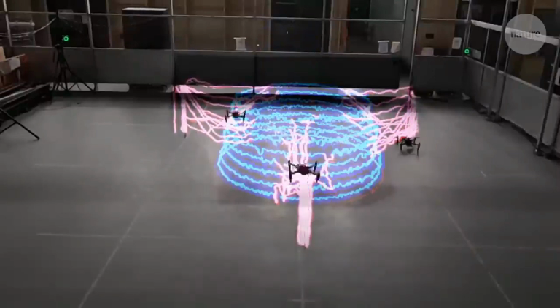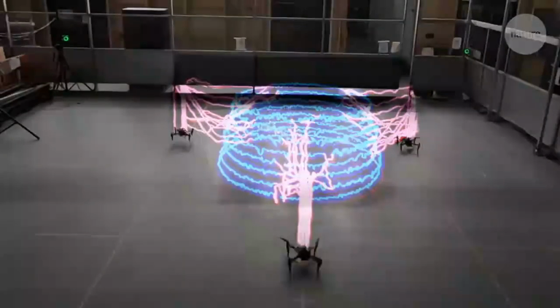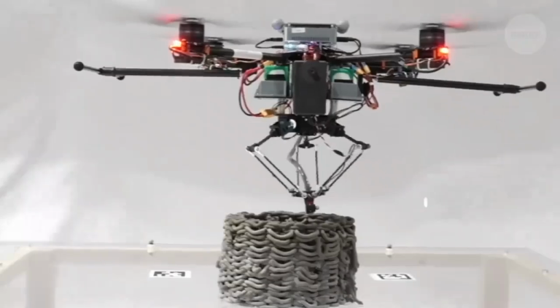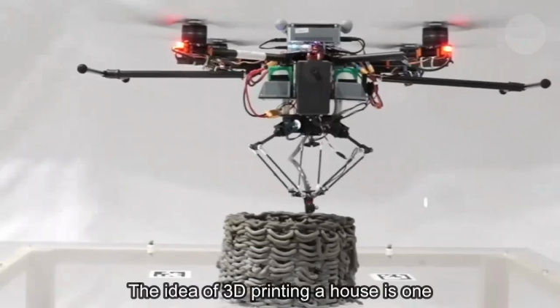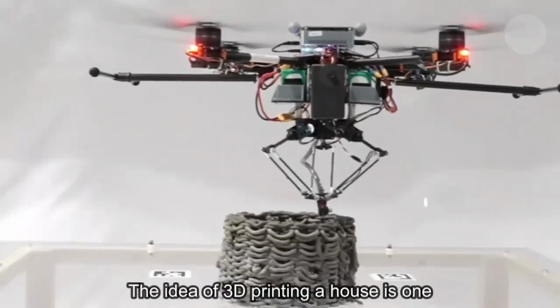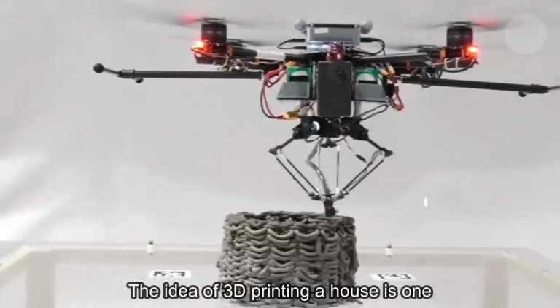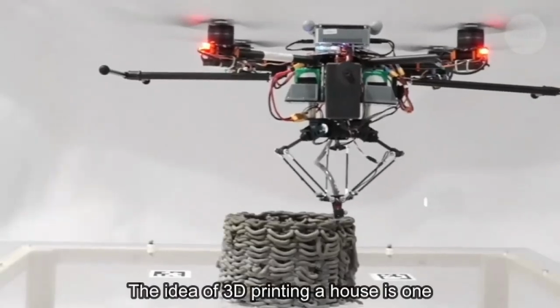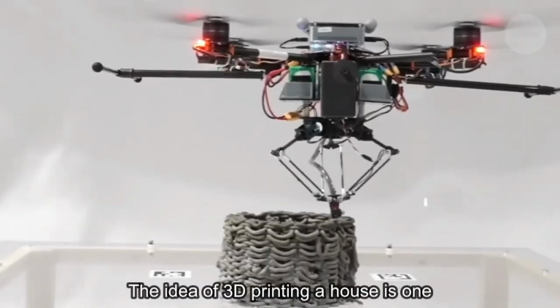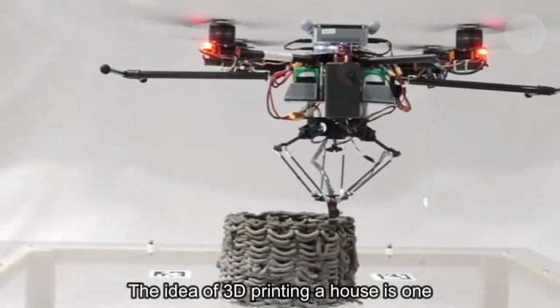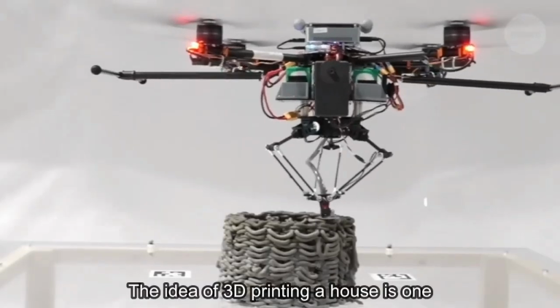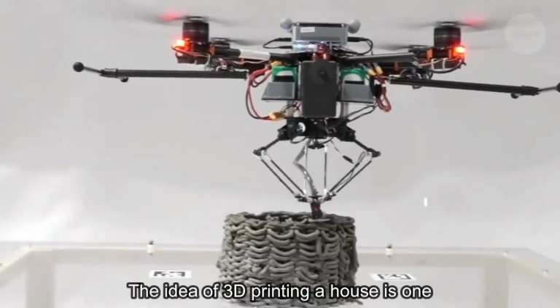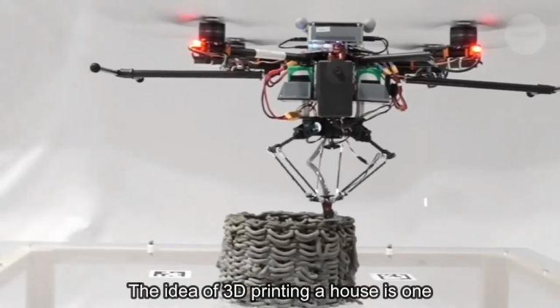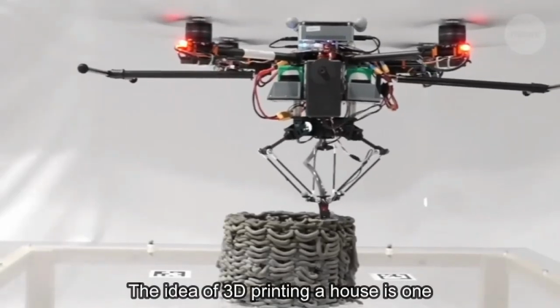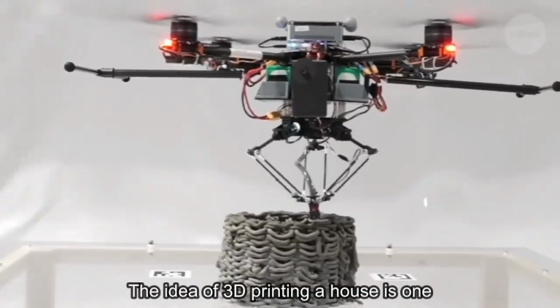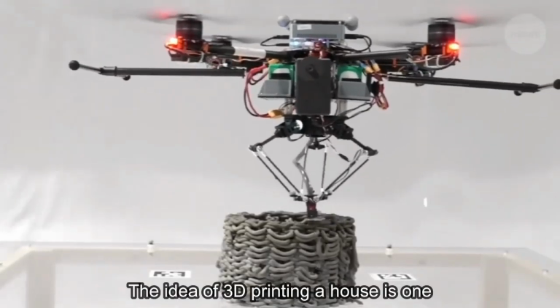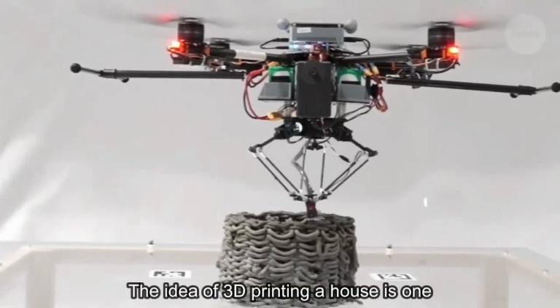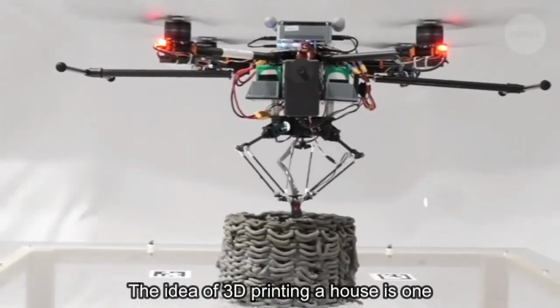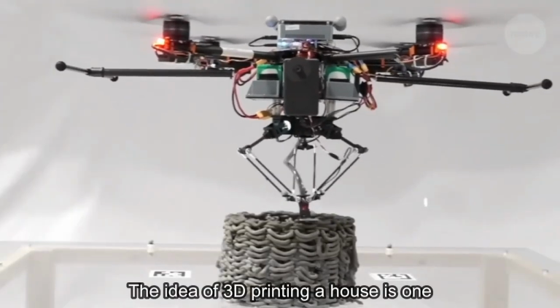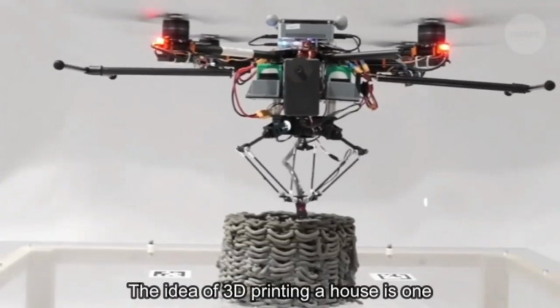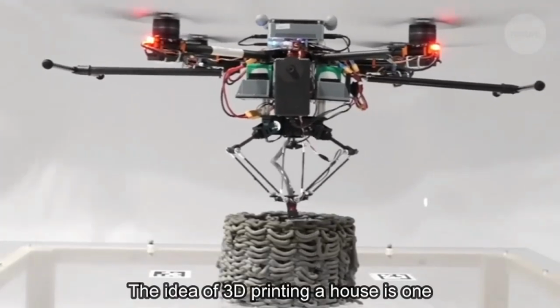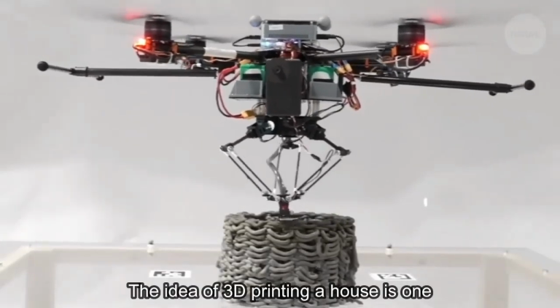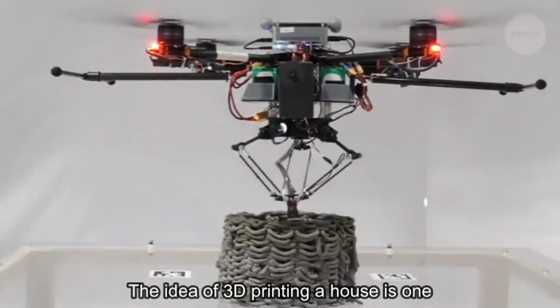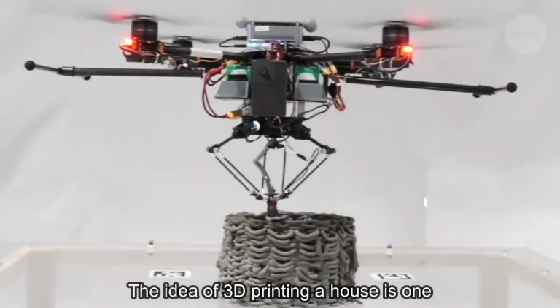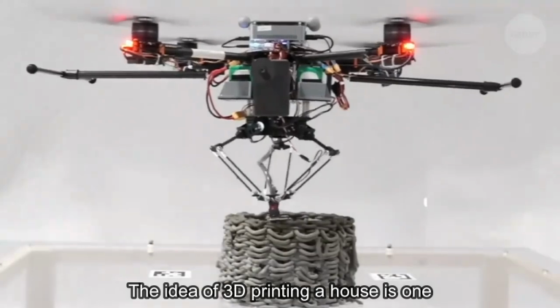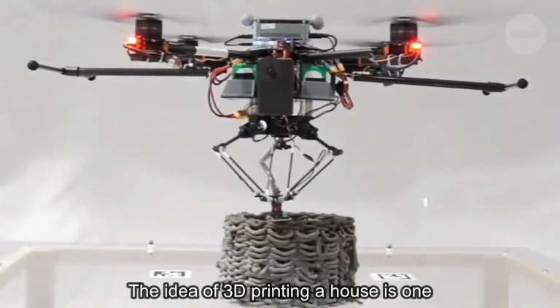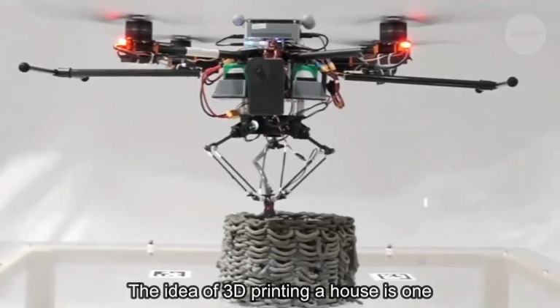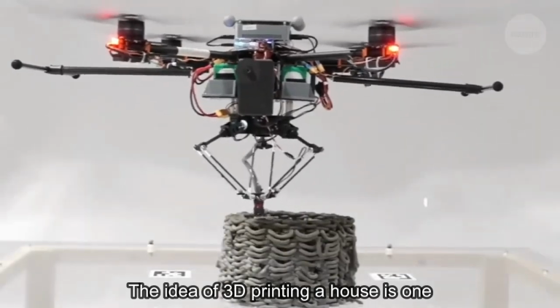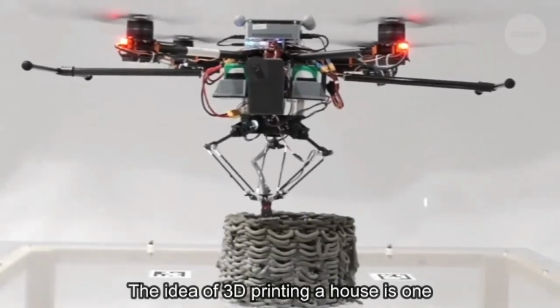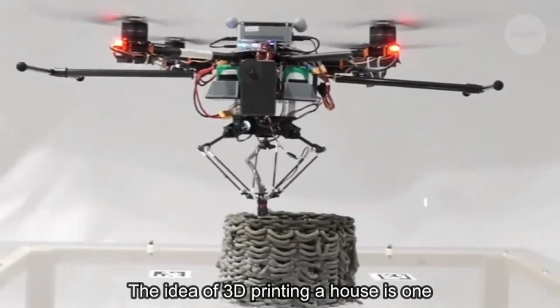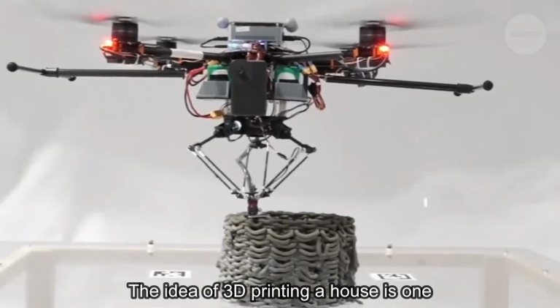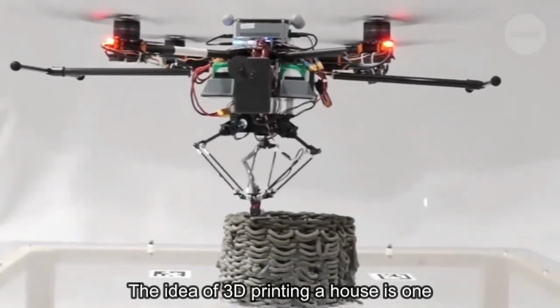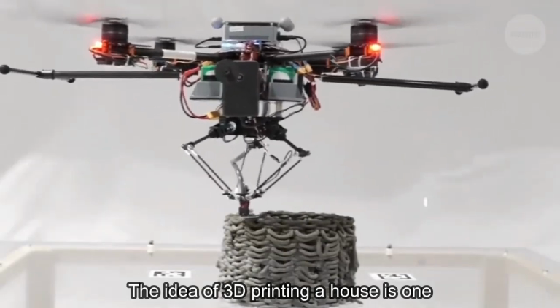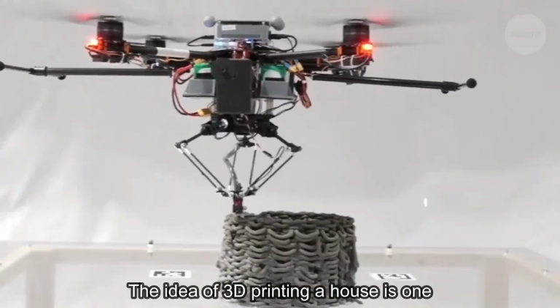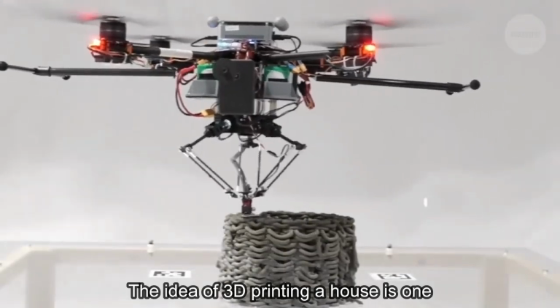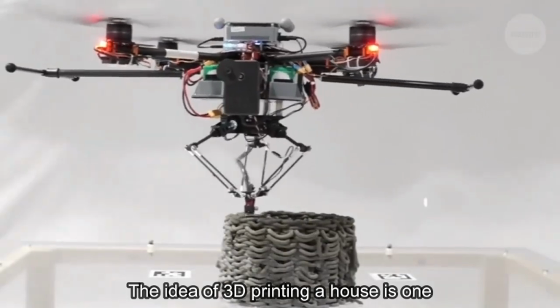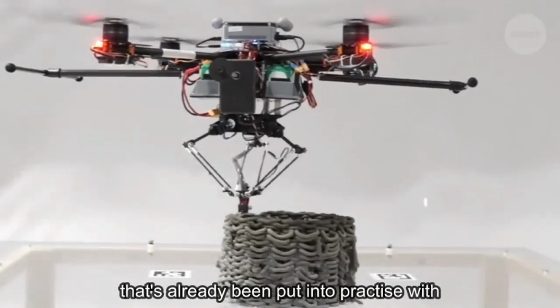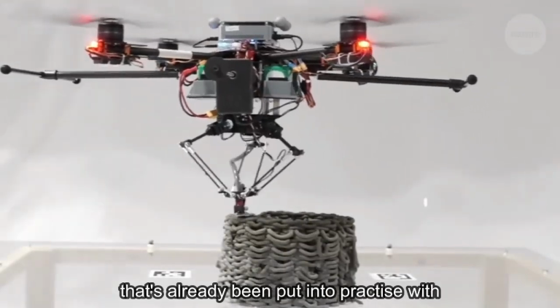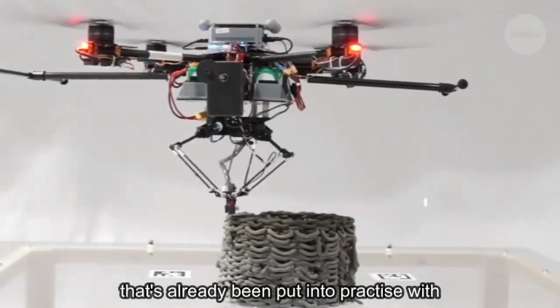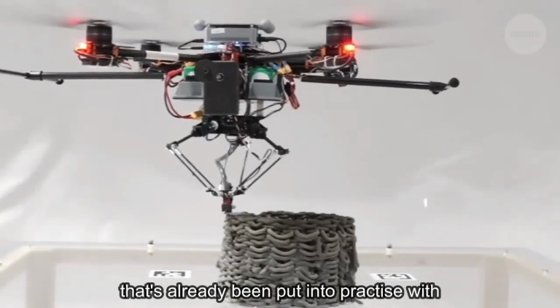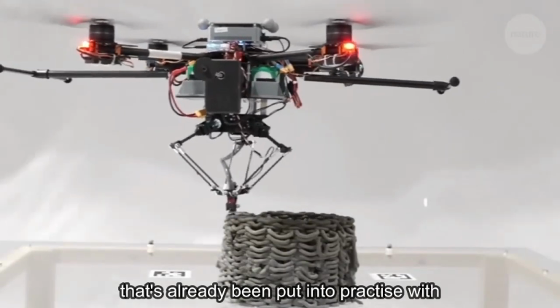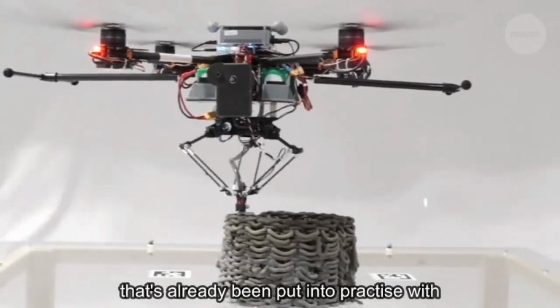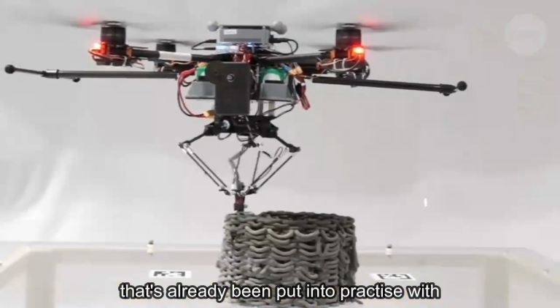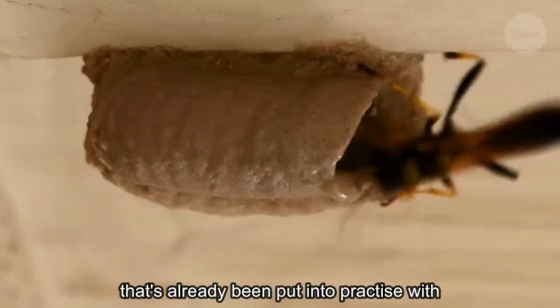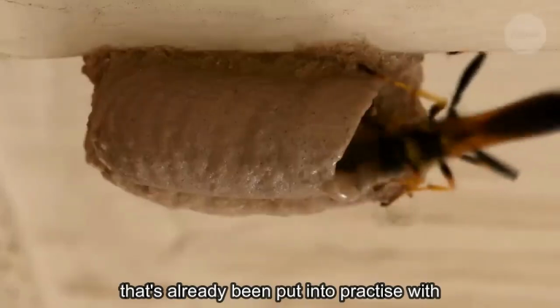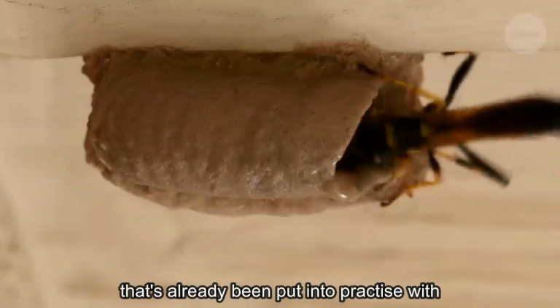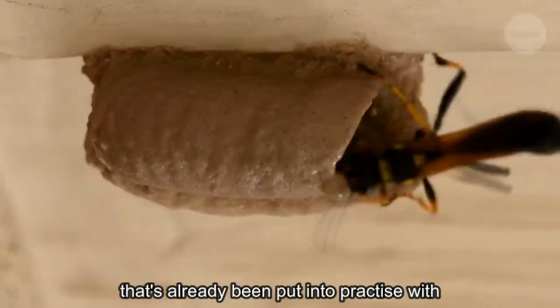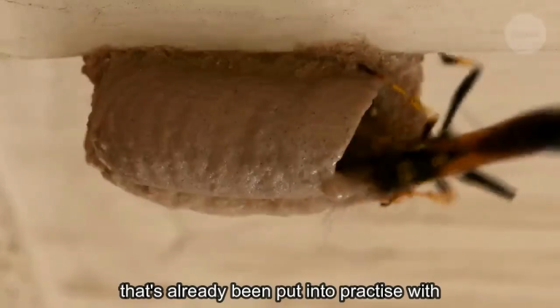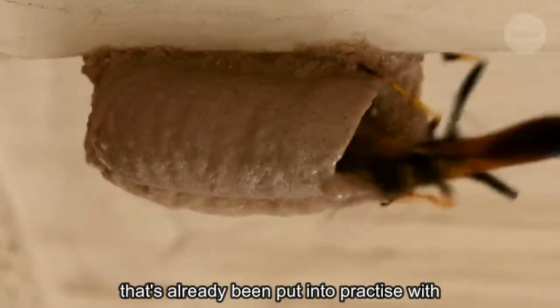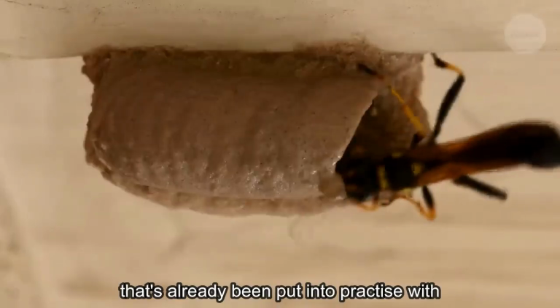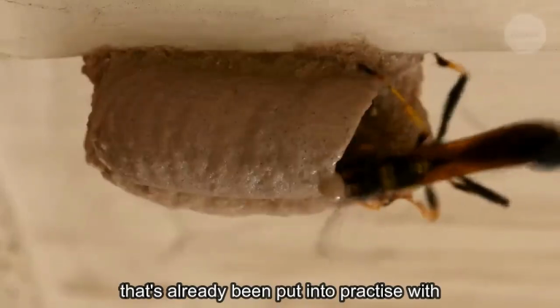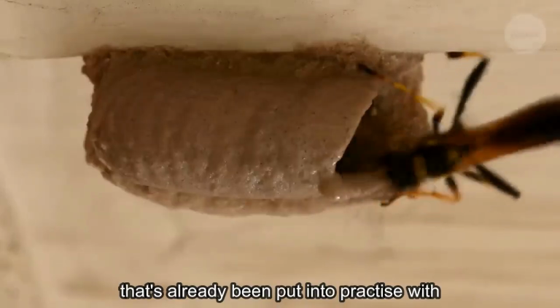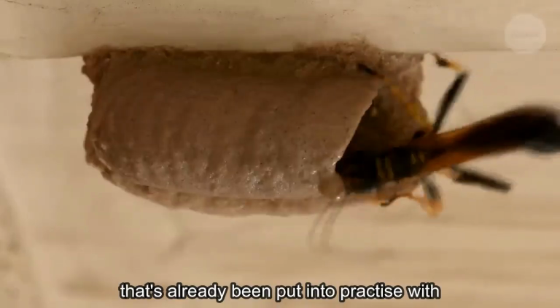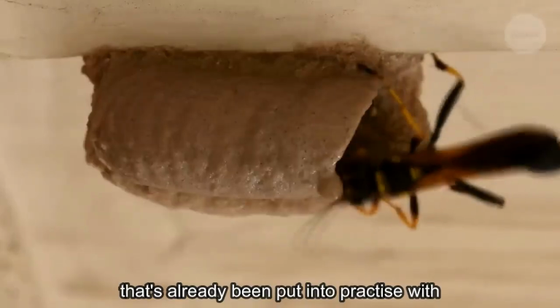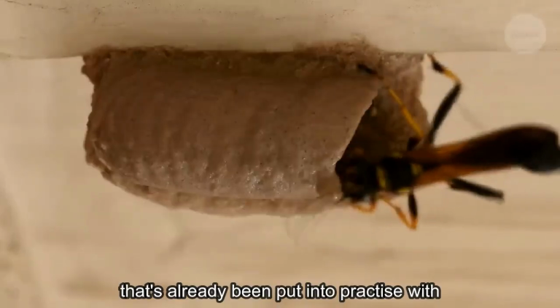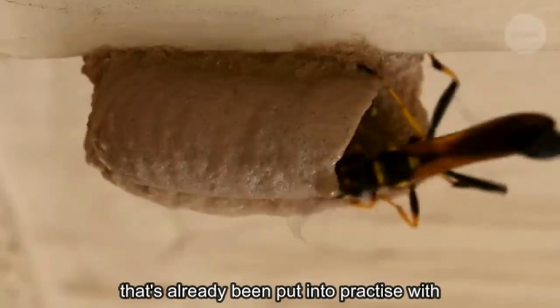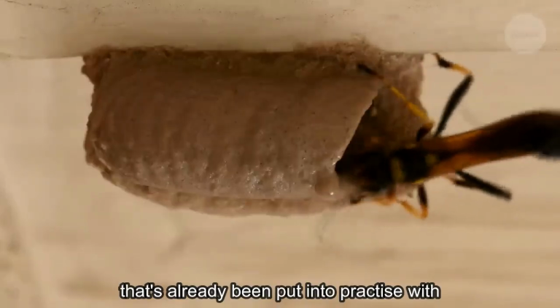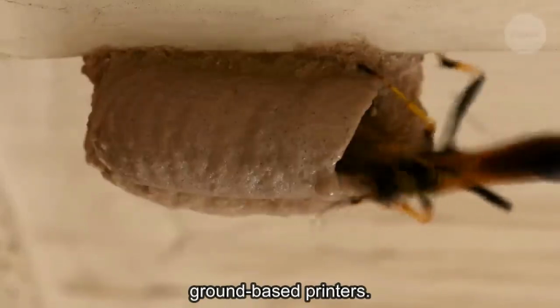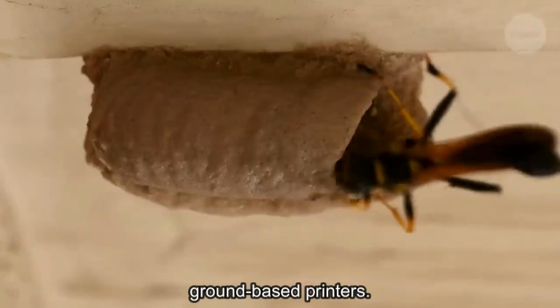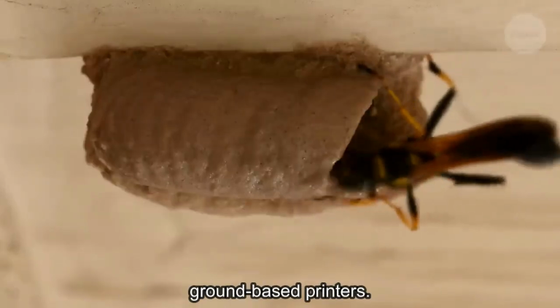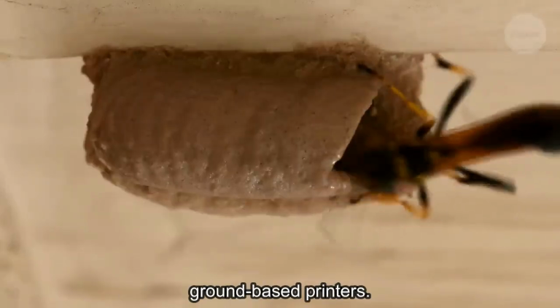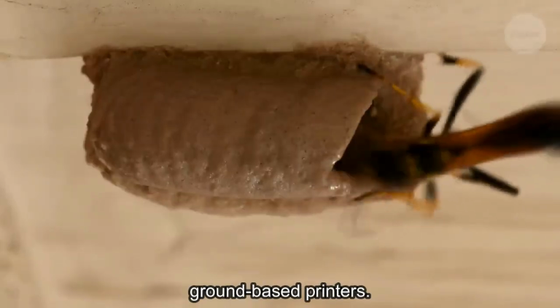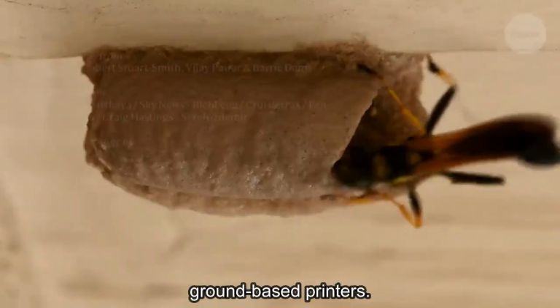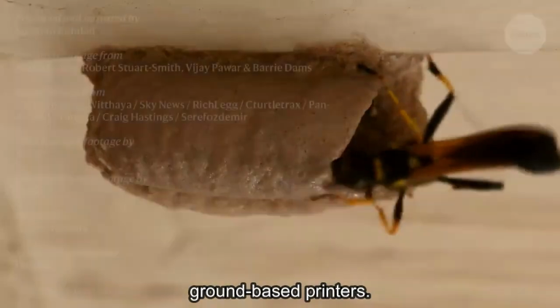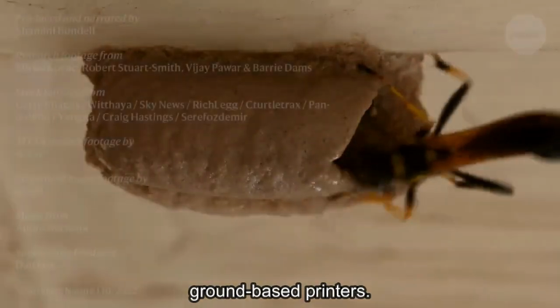The idea of 3D printing a house is one that's already being put into practice with ground-based printers.